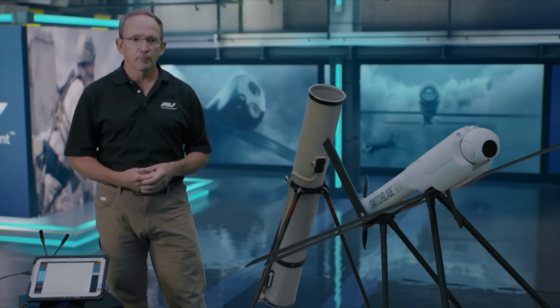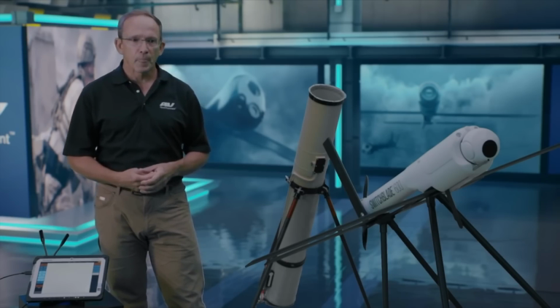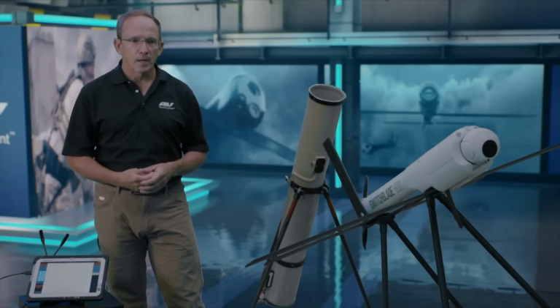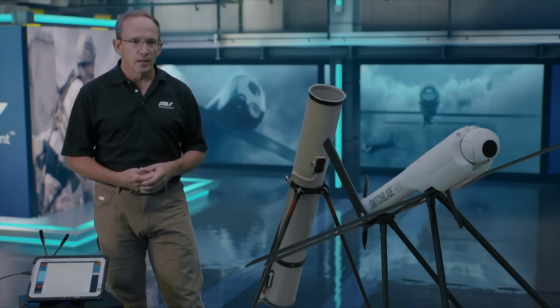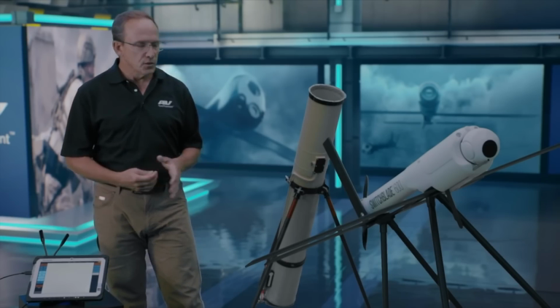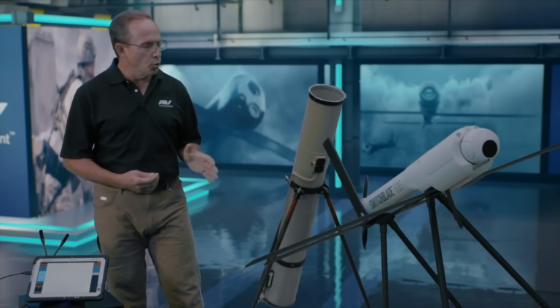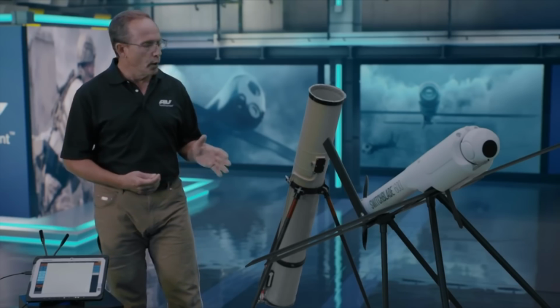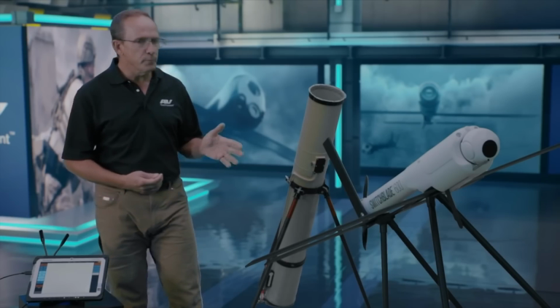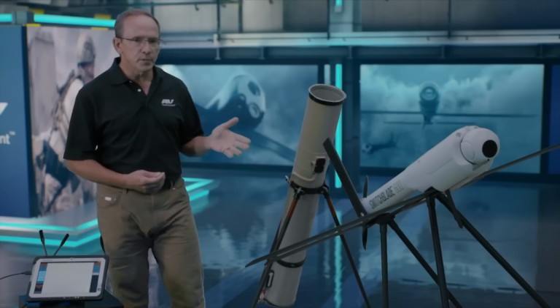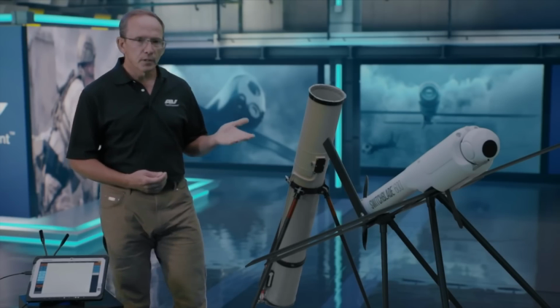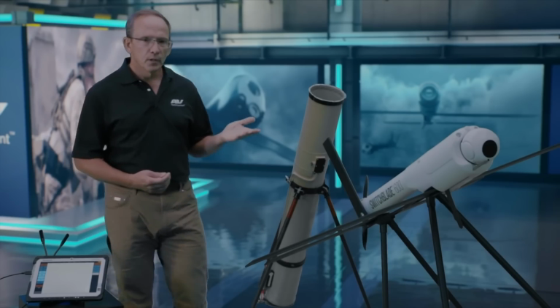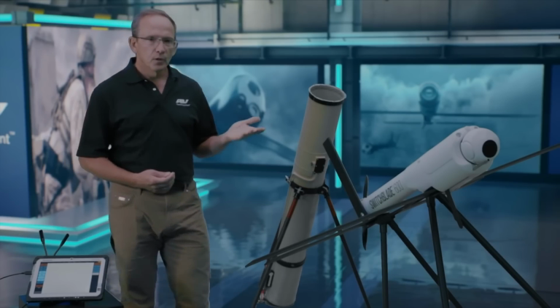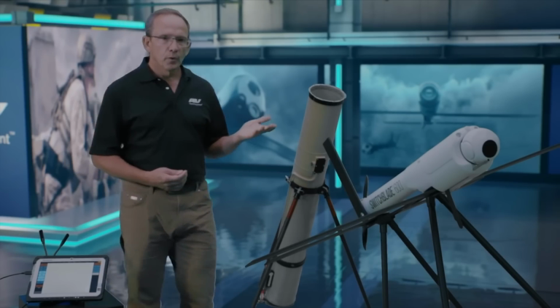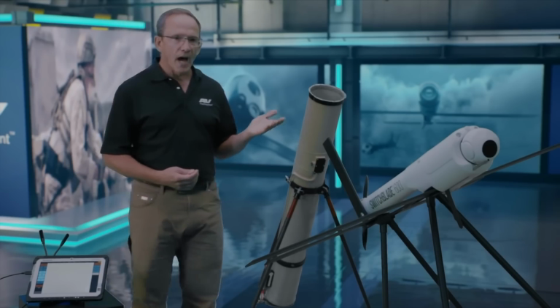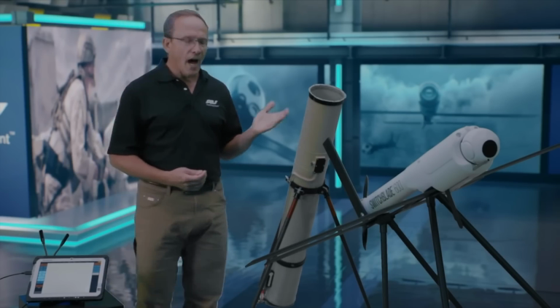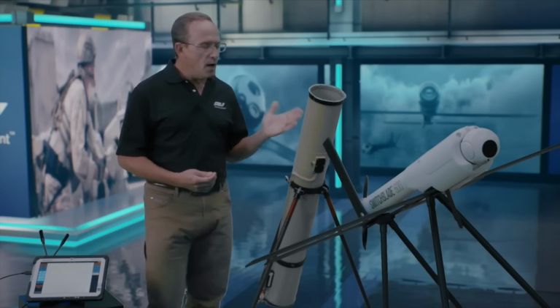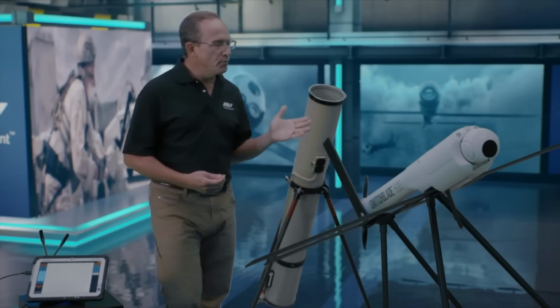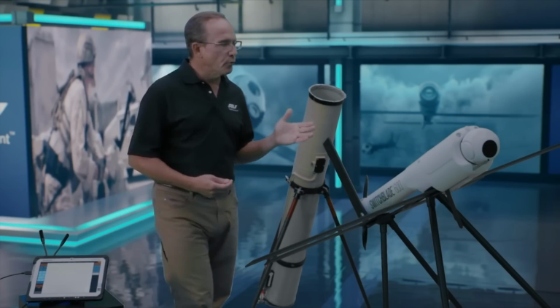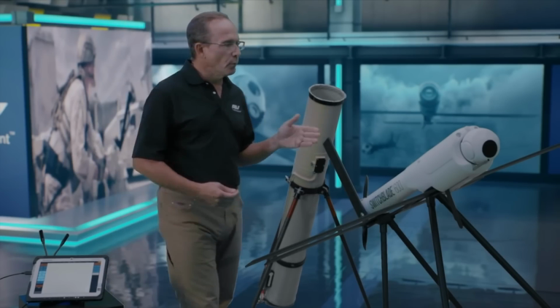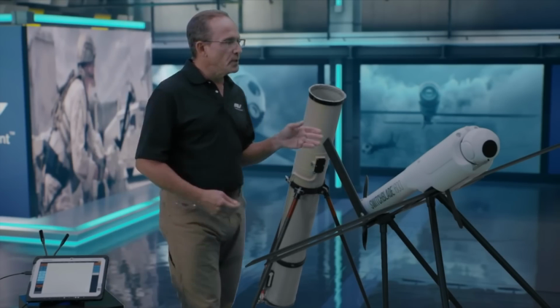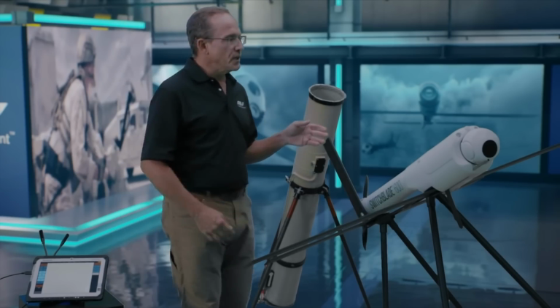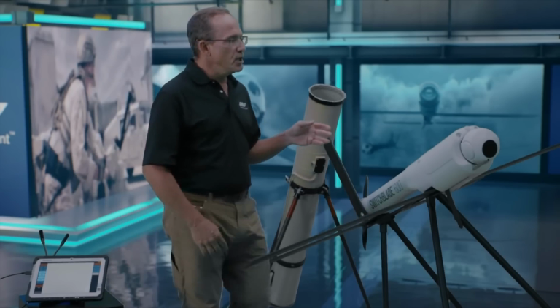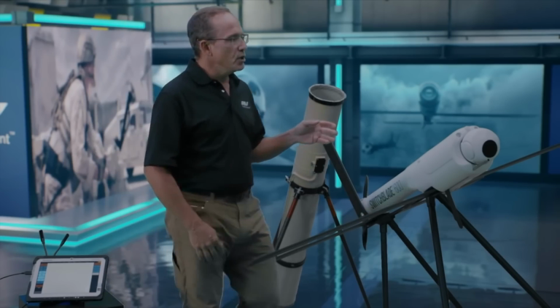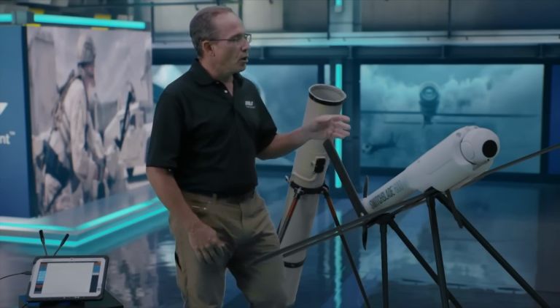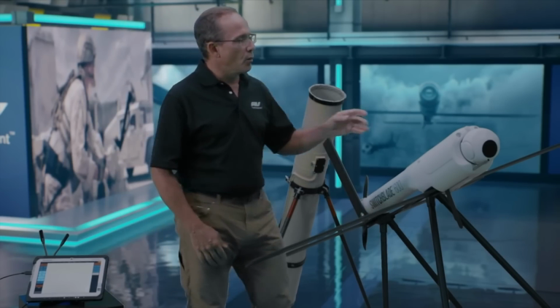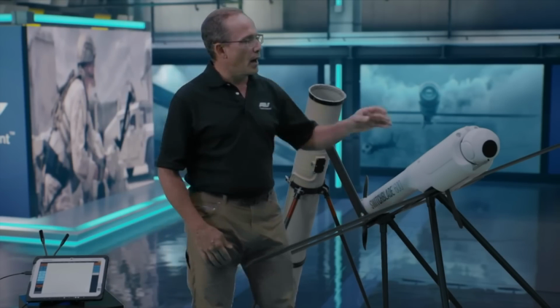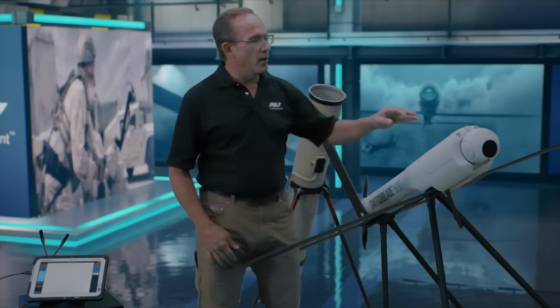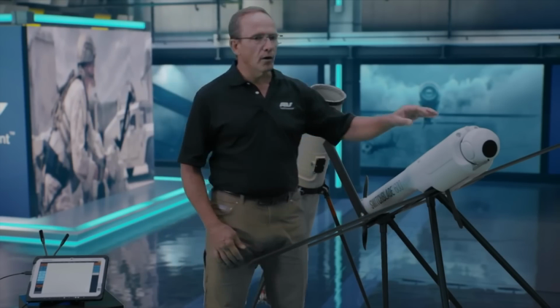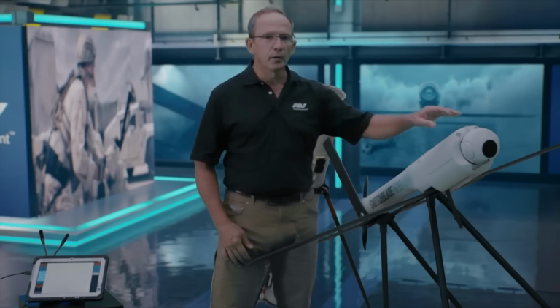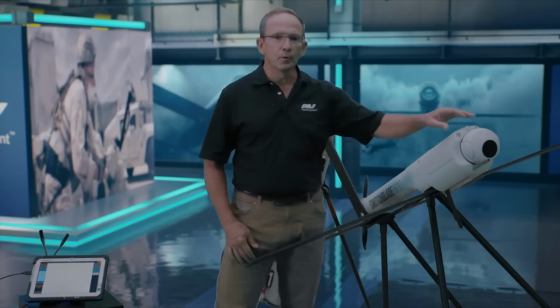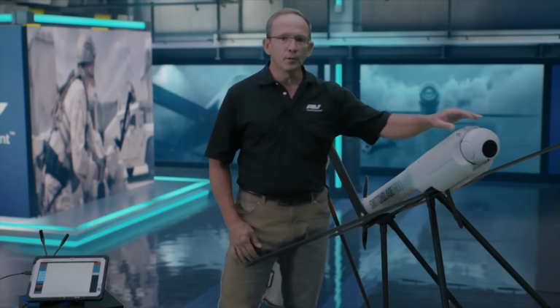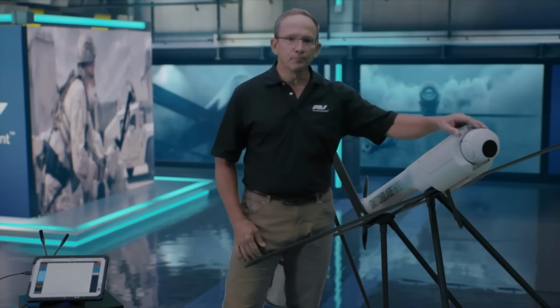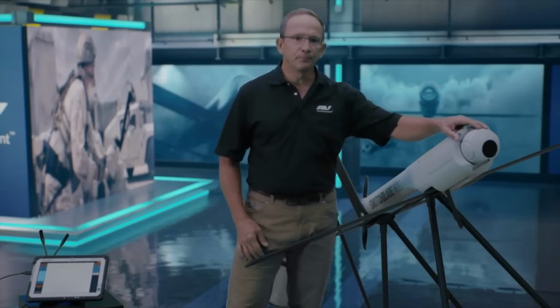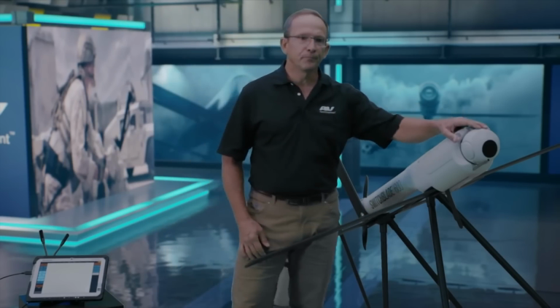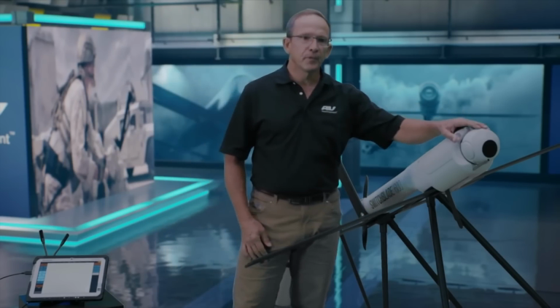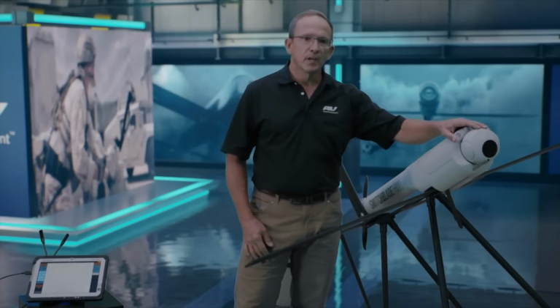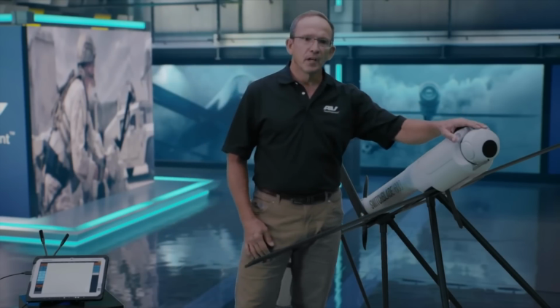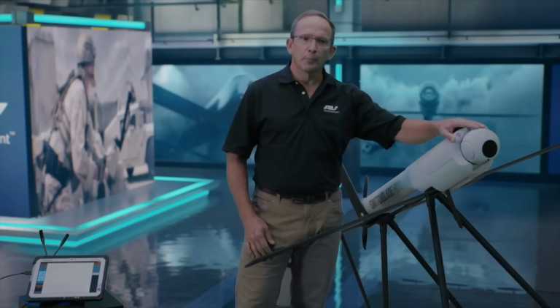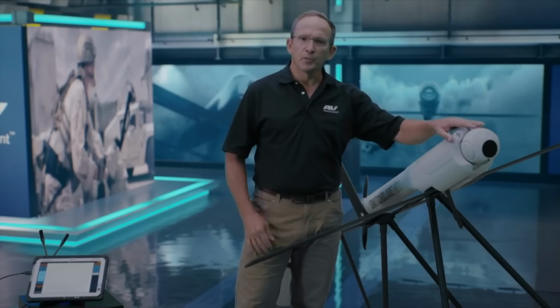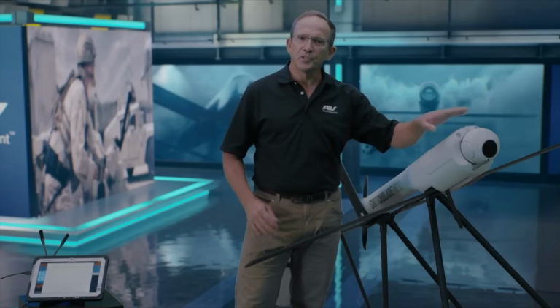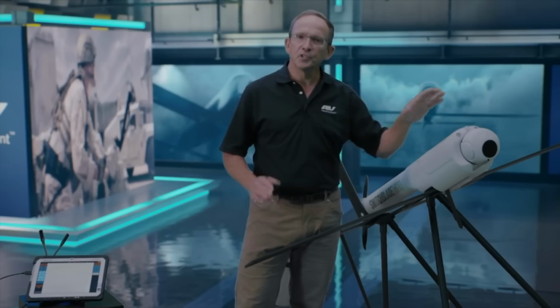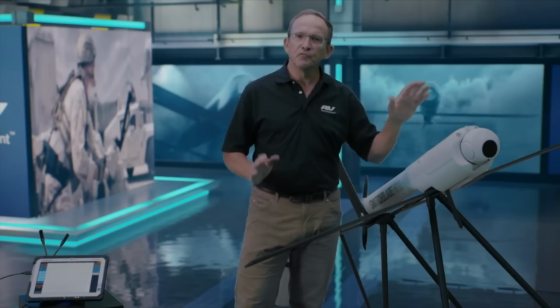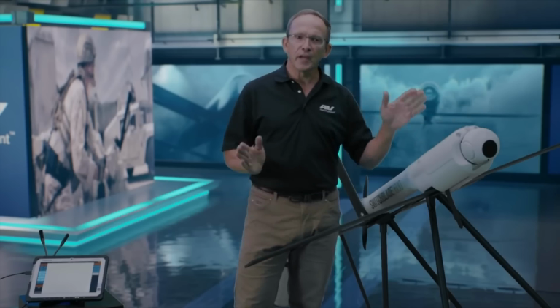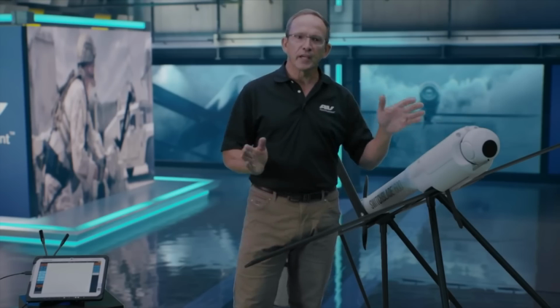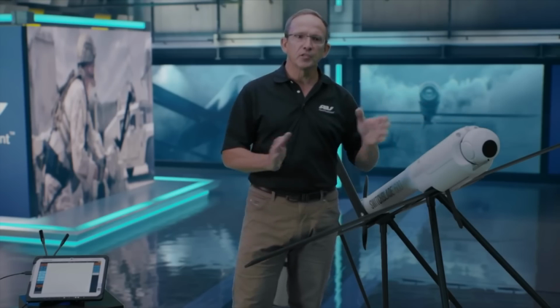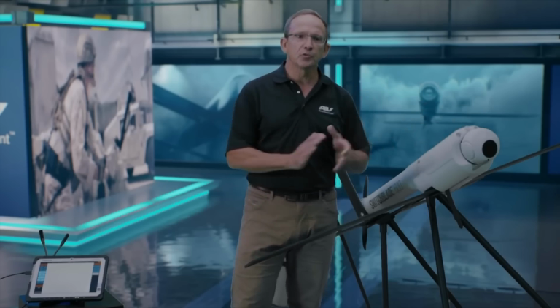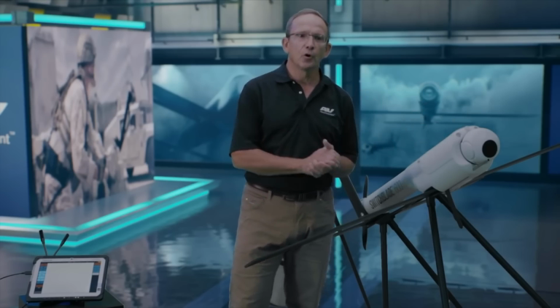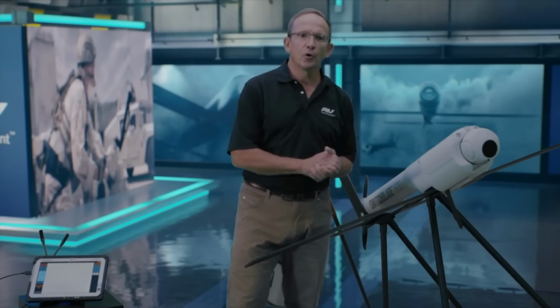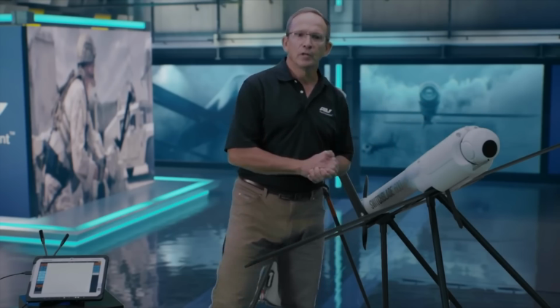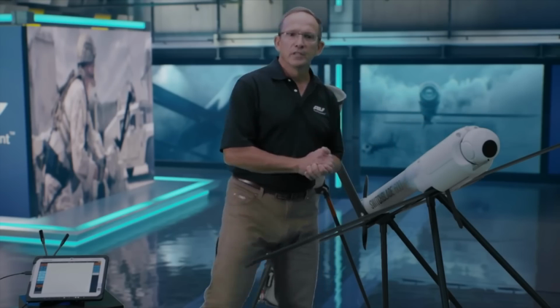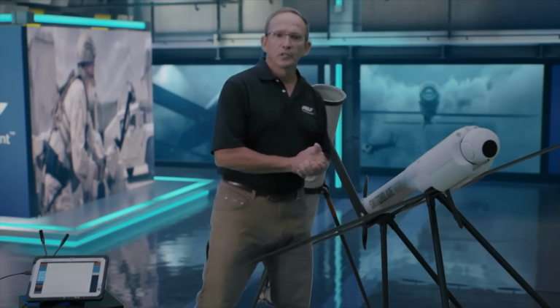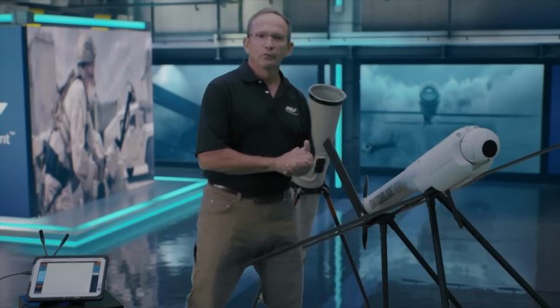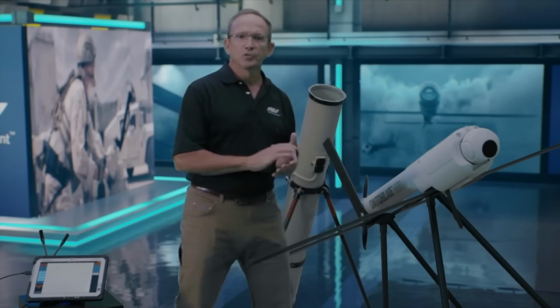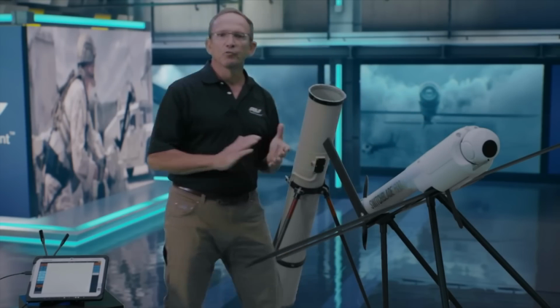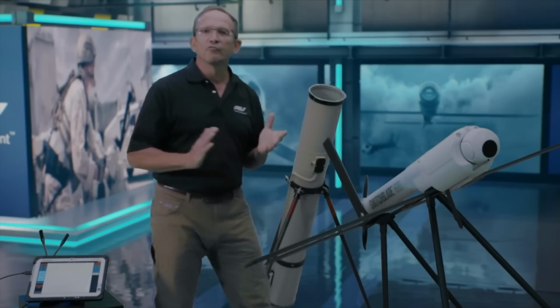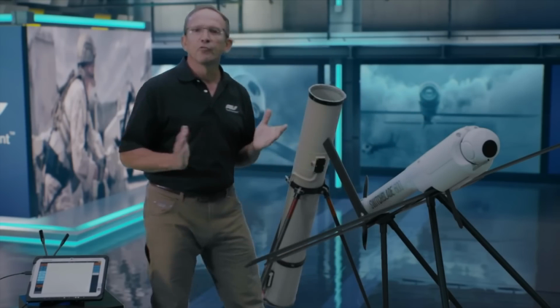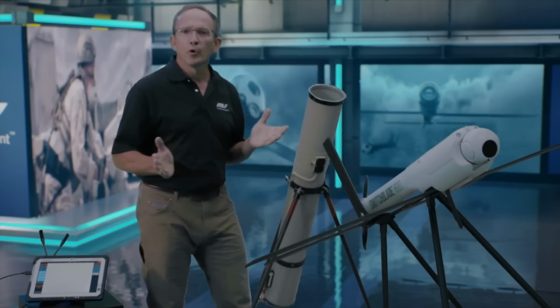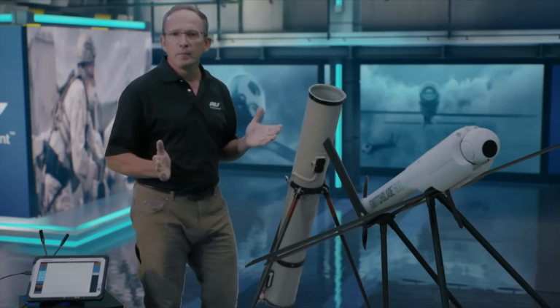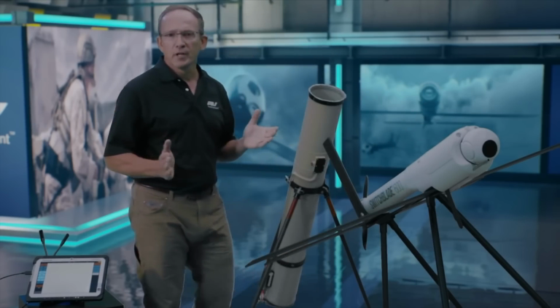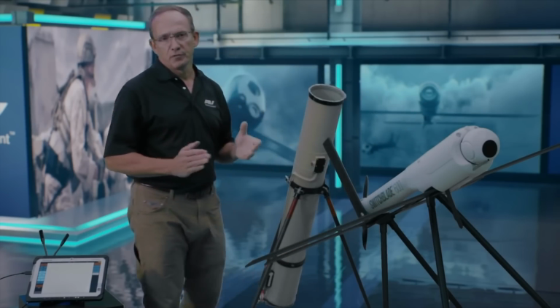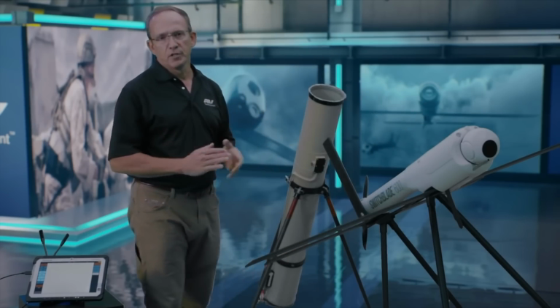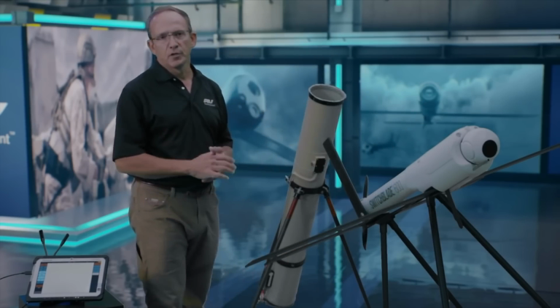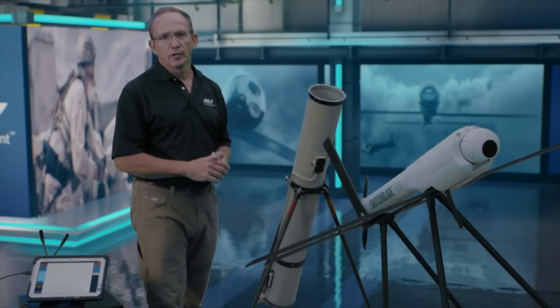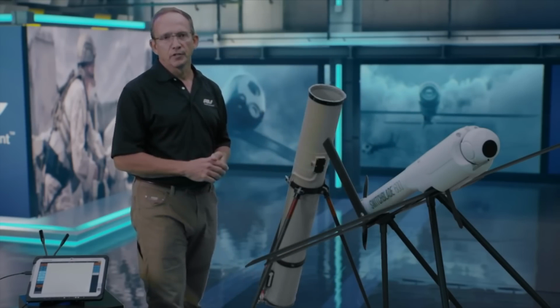It's equipped with a high-performance EO-IR gimbal, and precision flight control delivers over 40 minutes of endurance.